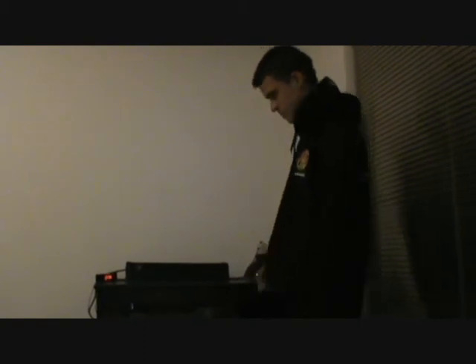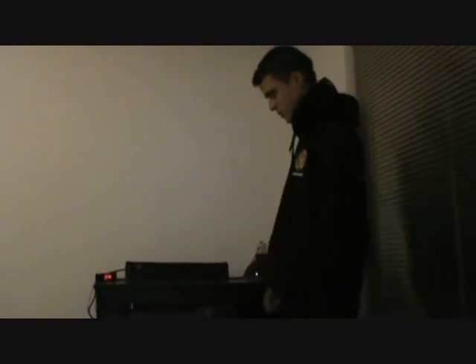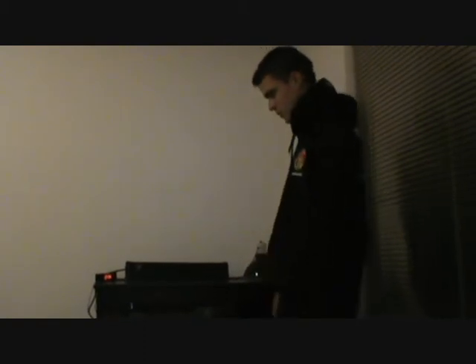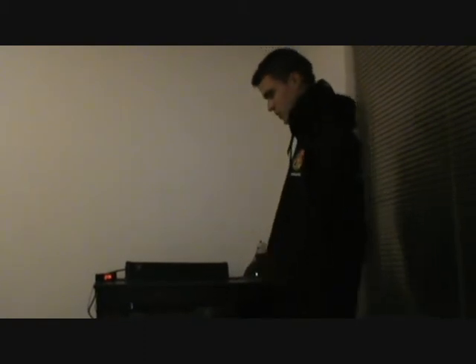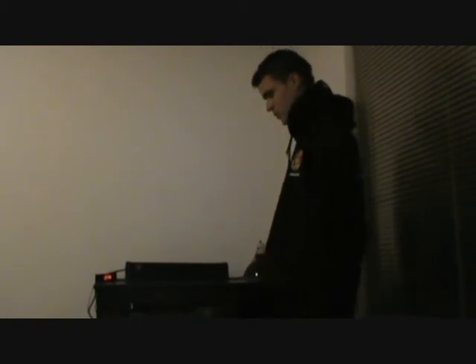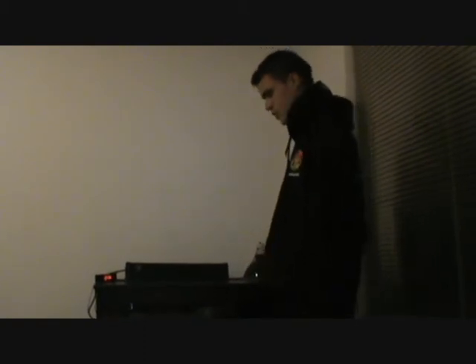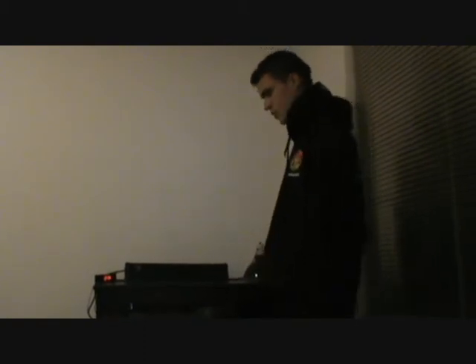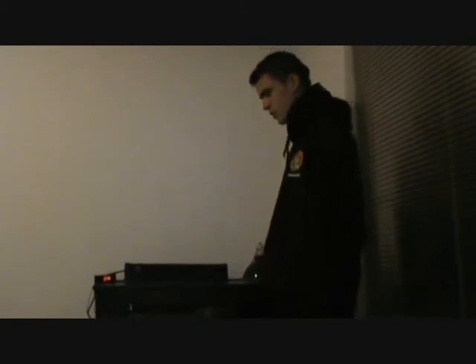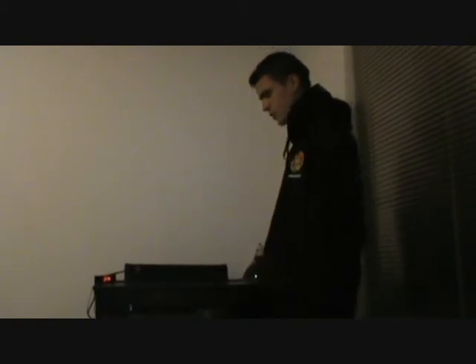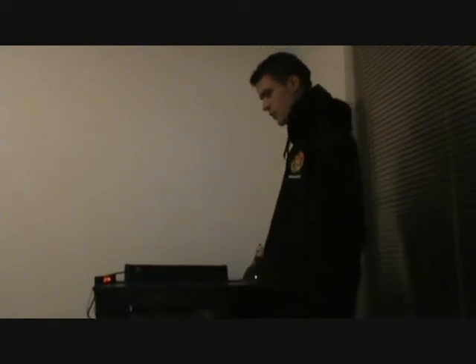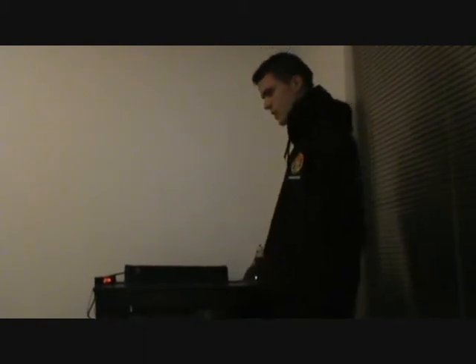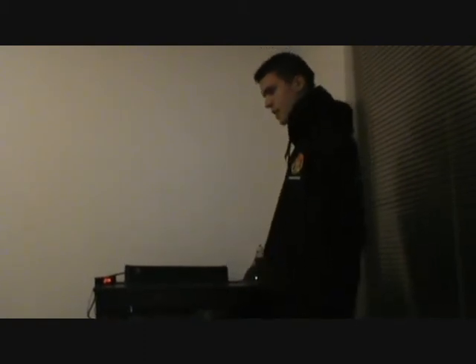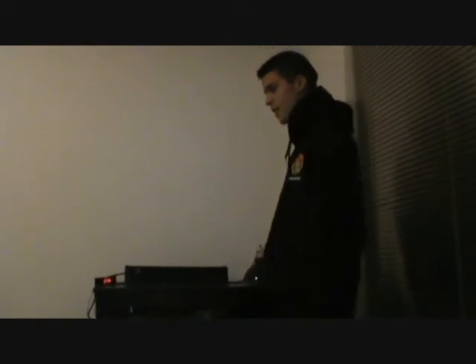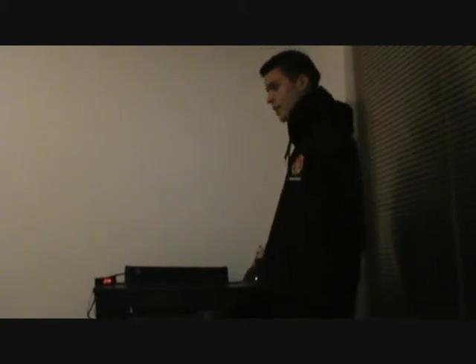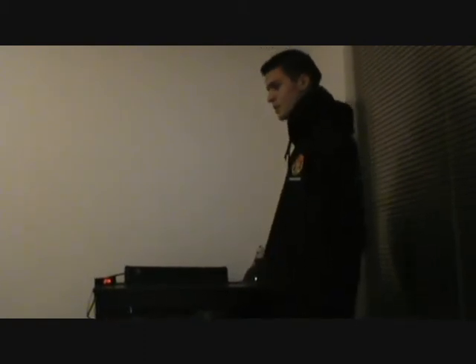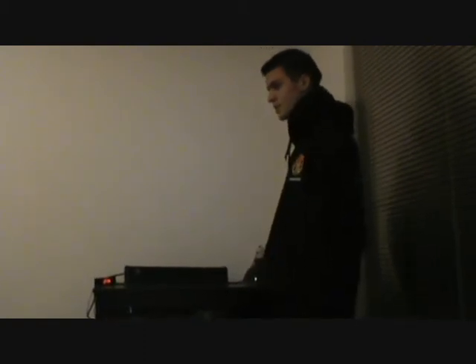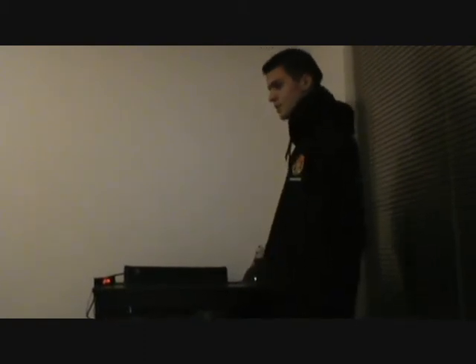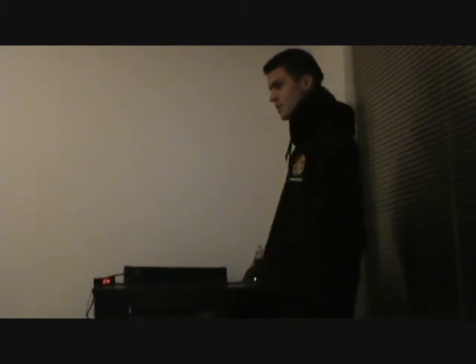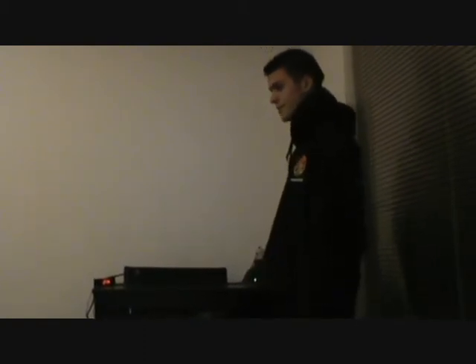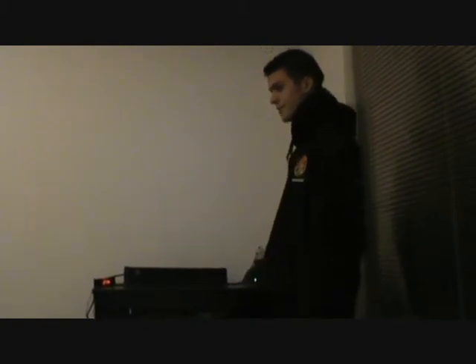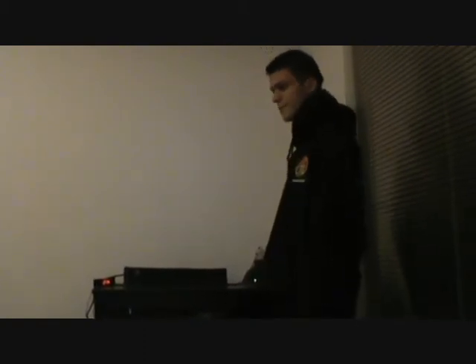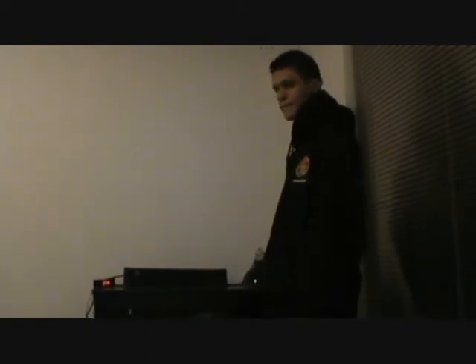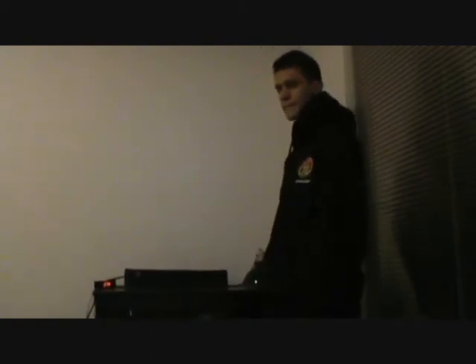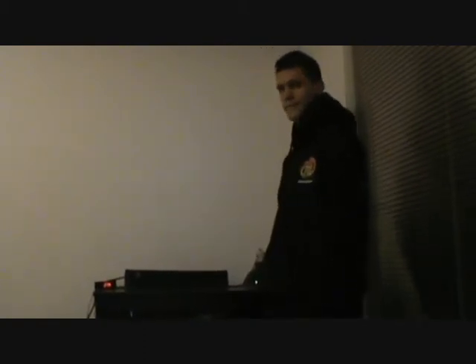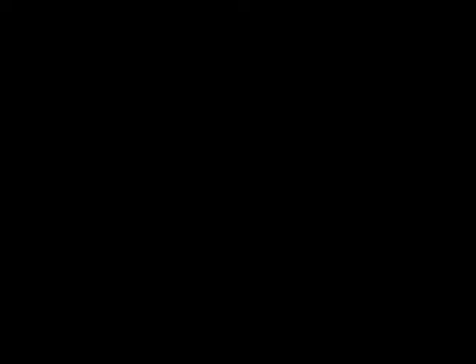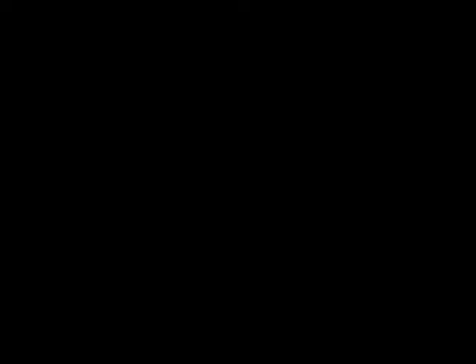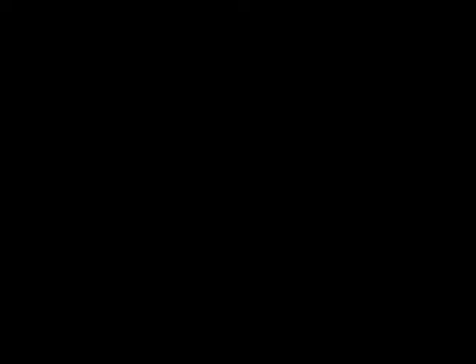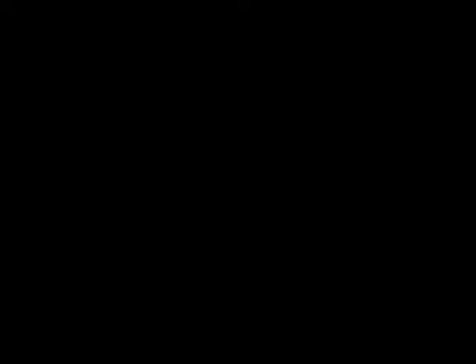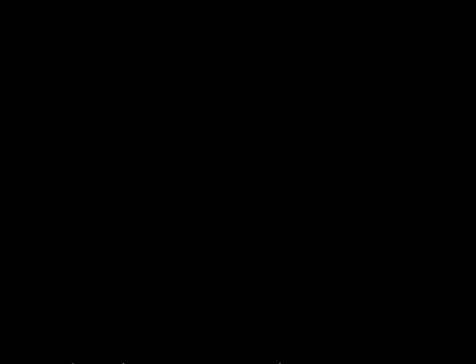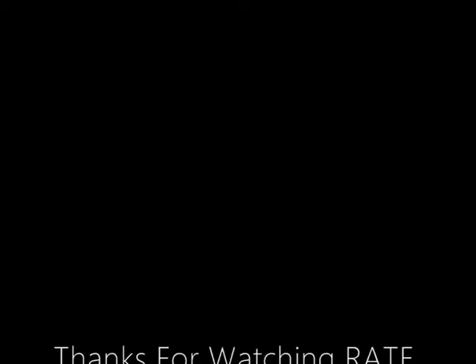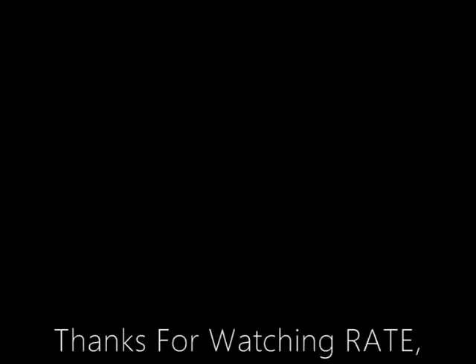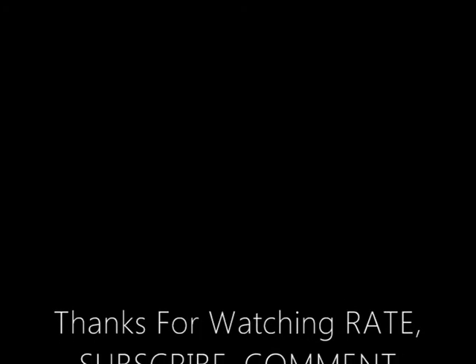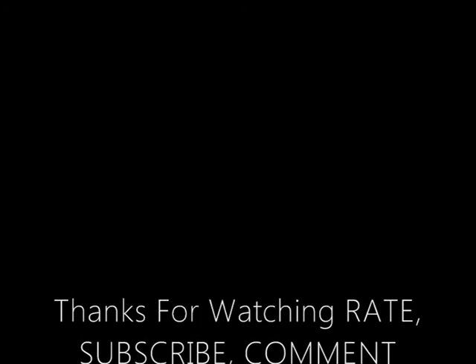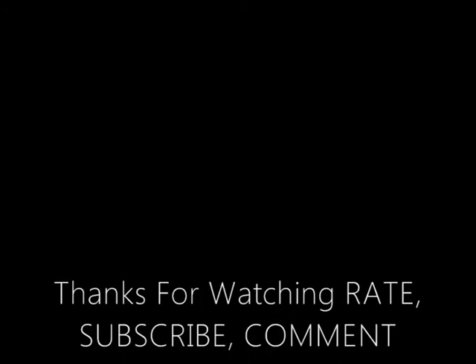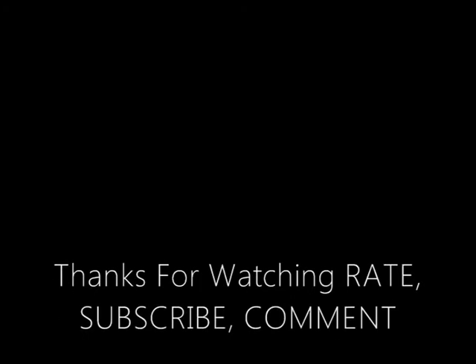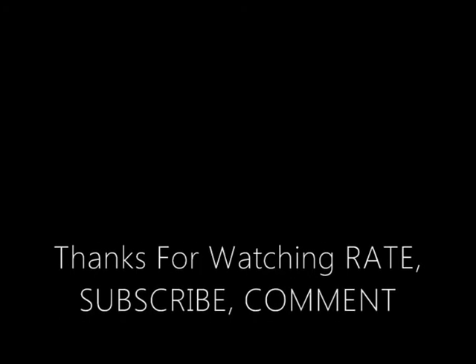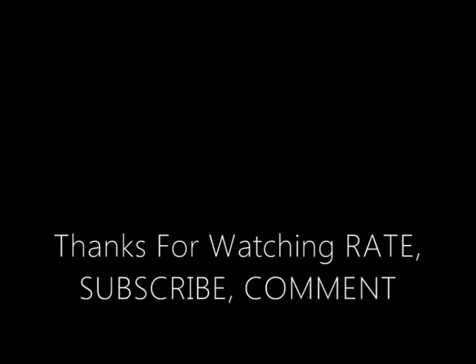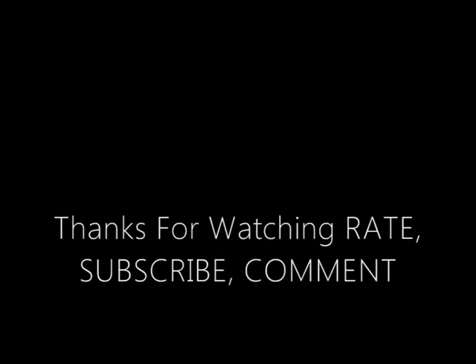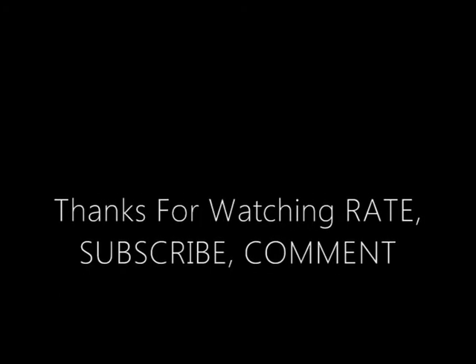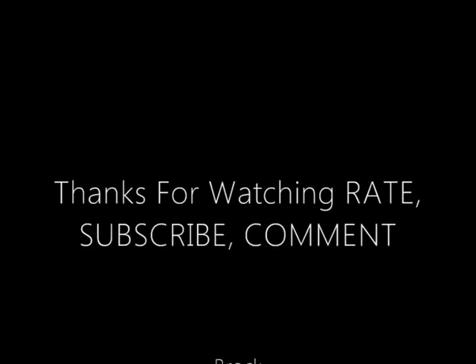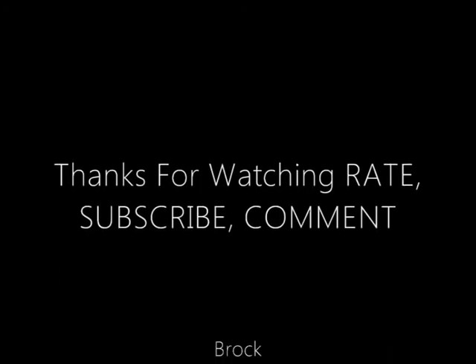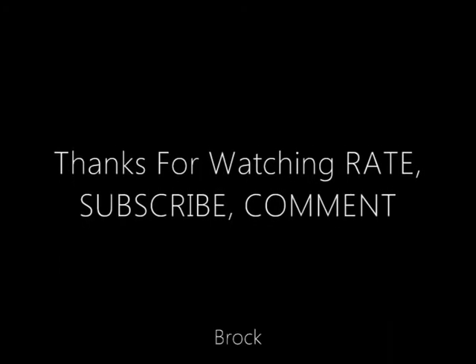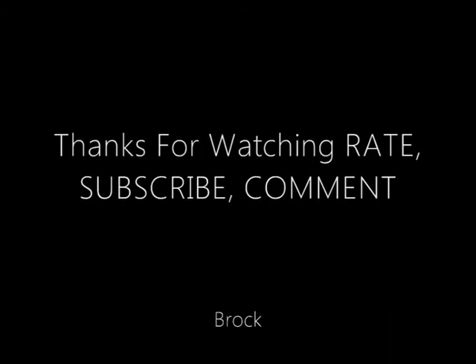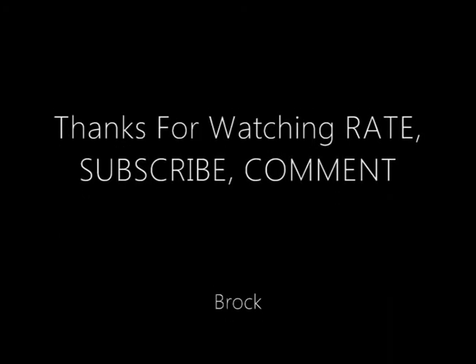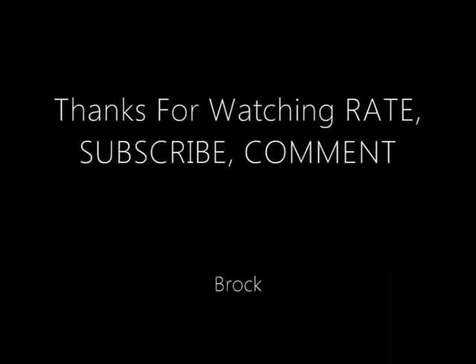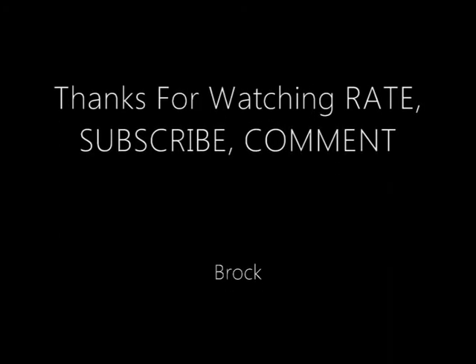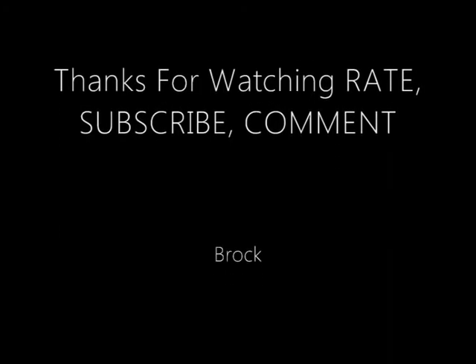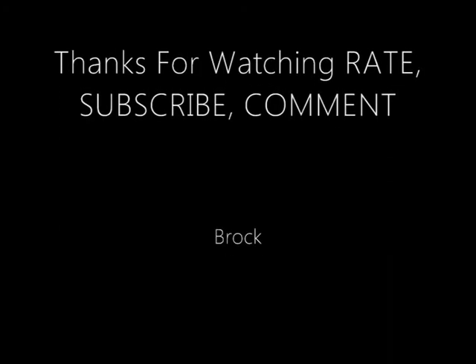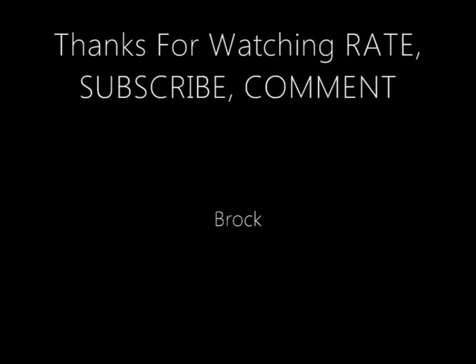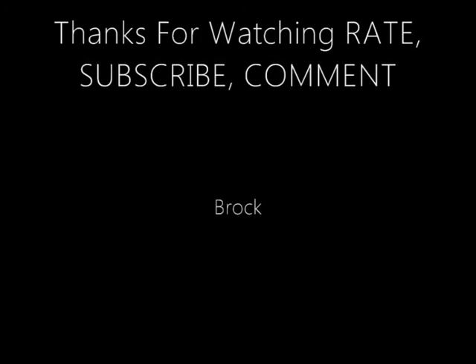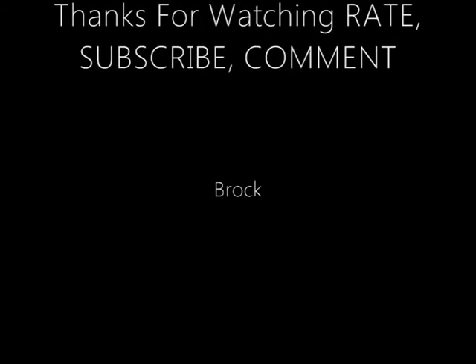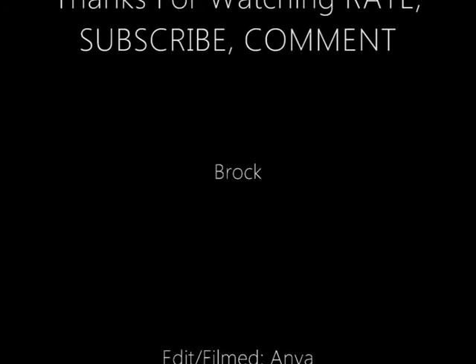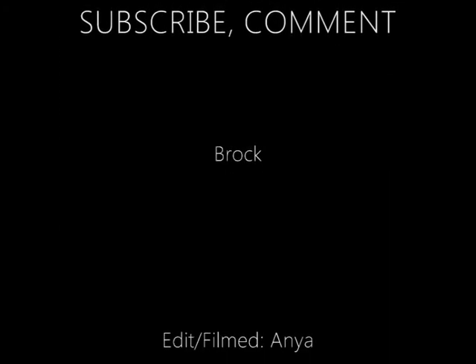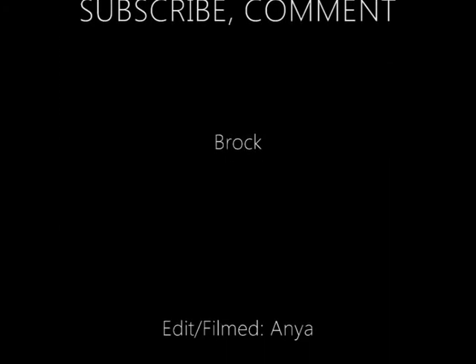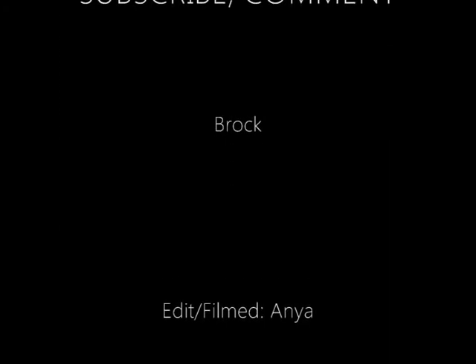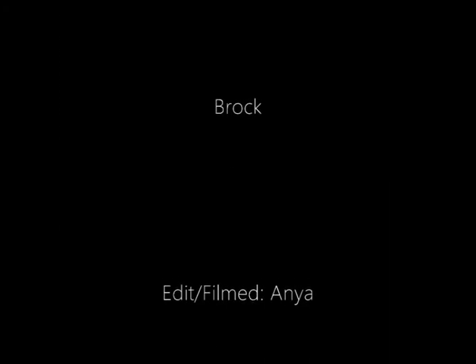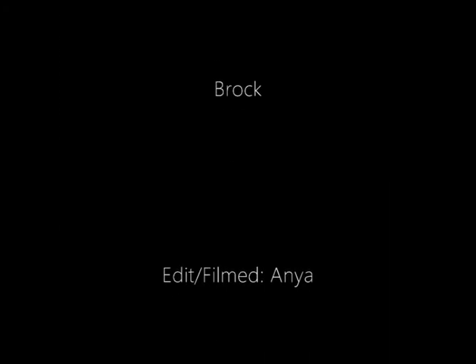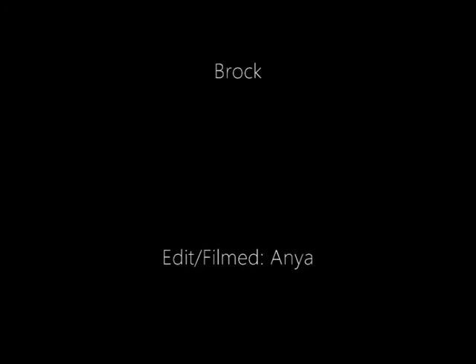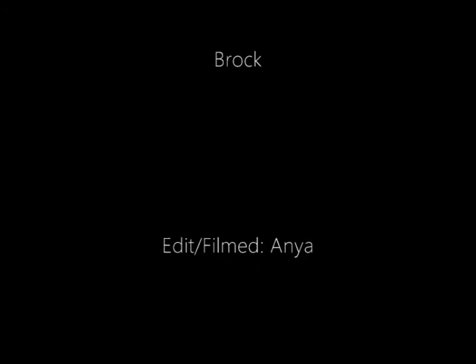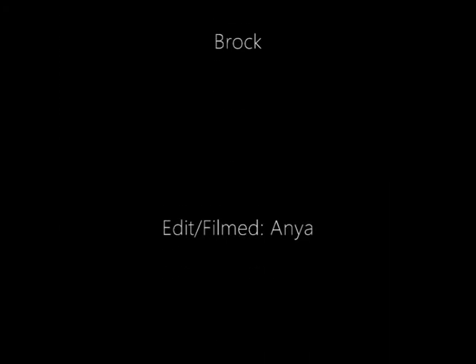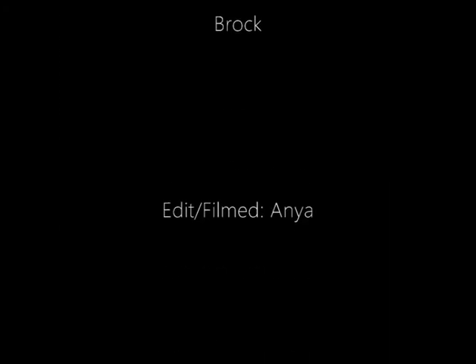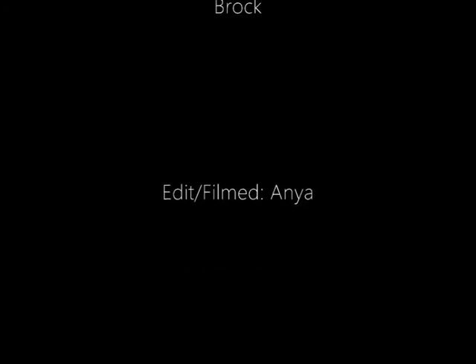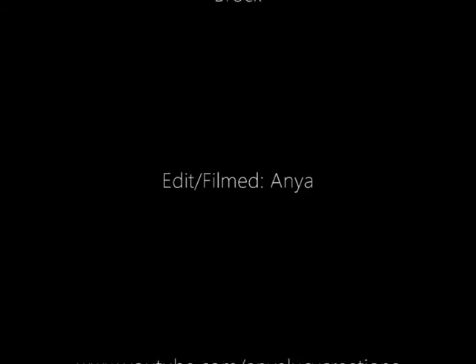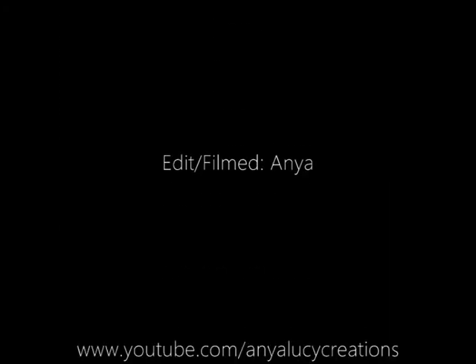That's pretty much my red light review. Let's go ahead and see you next time.